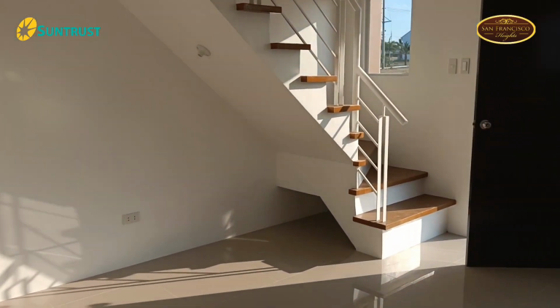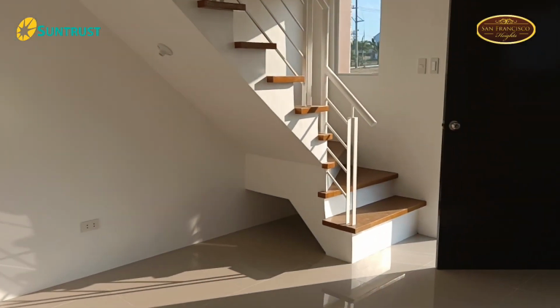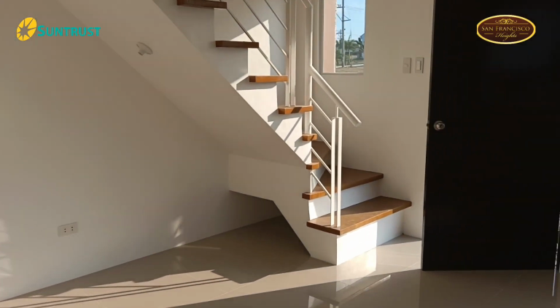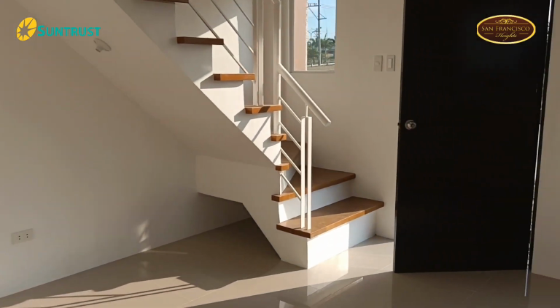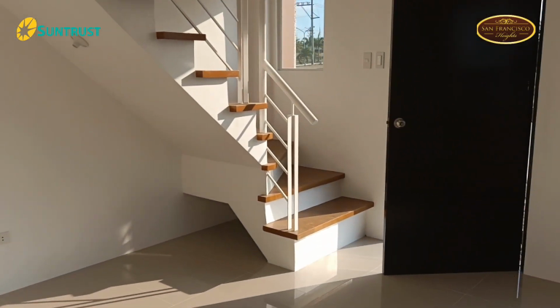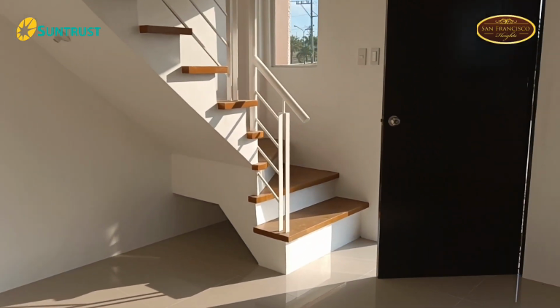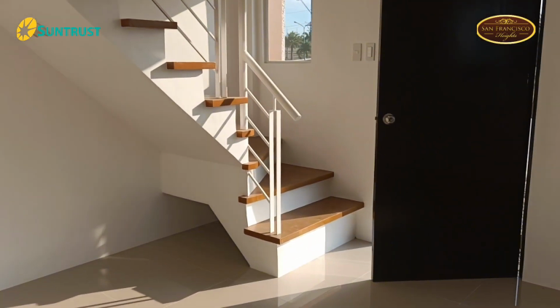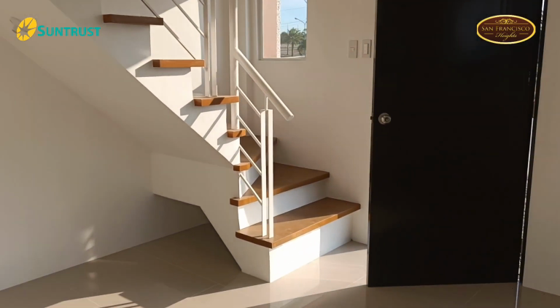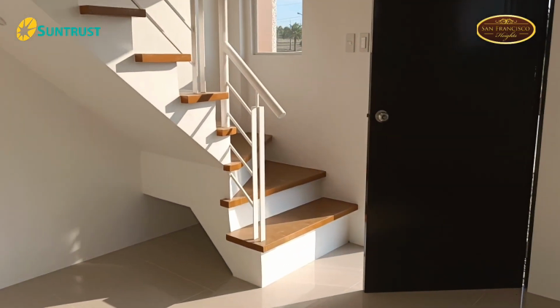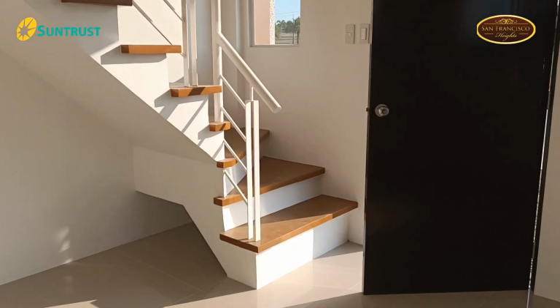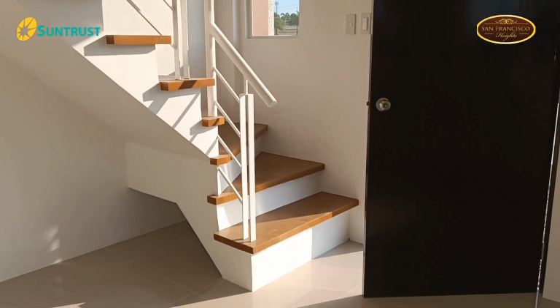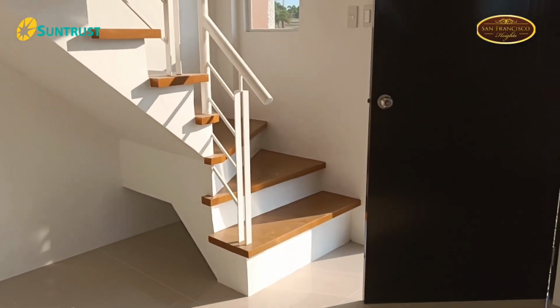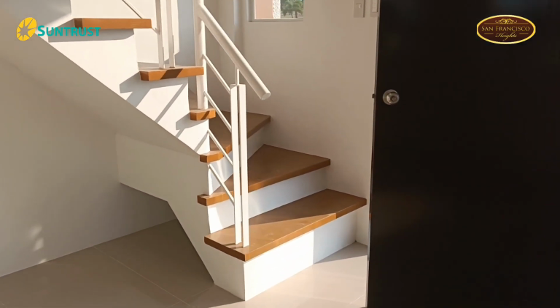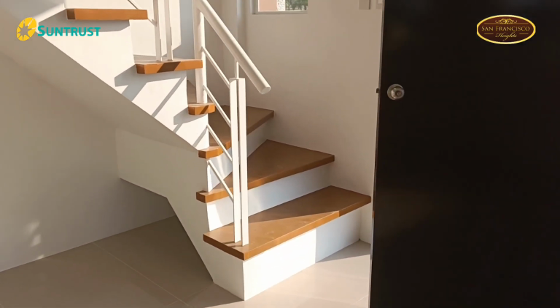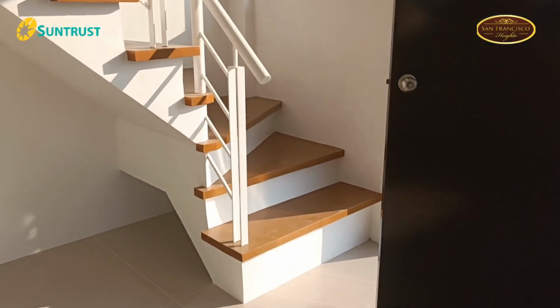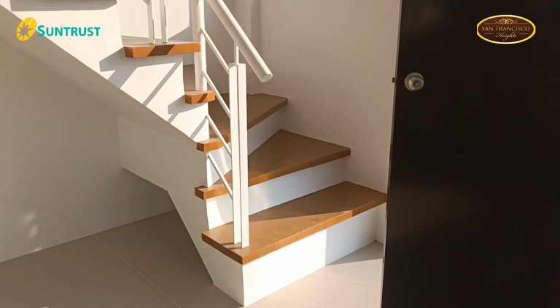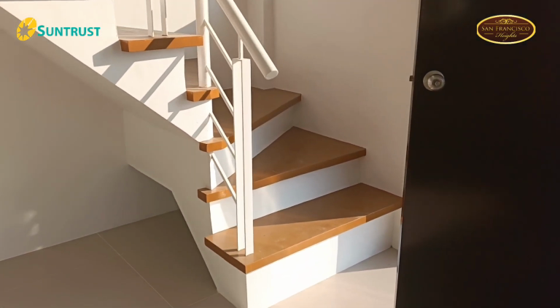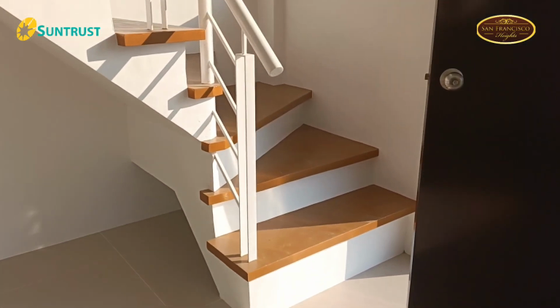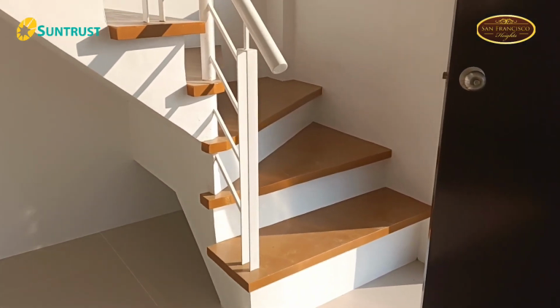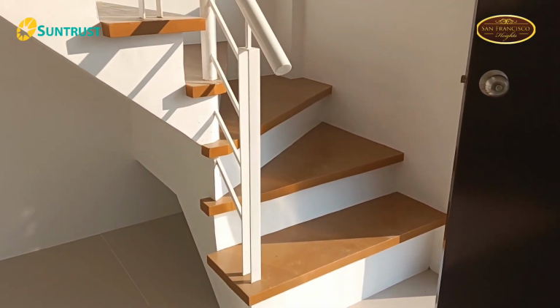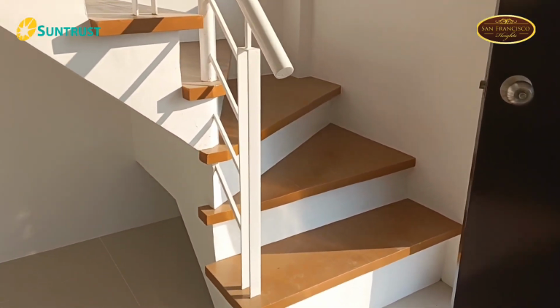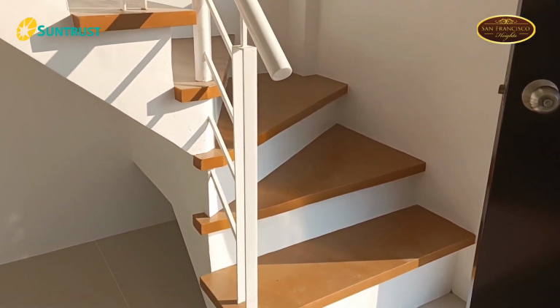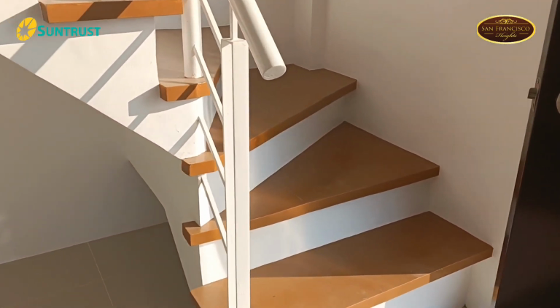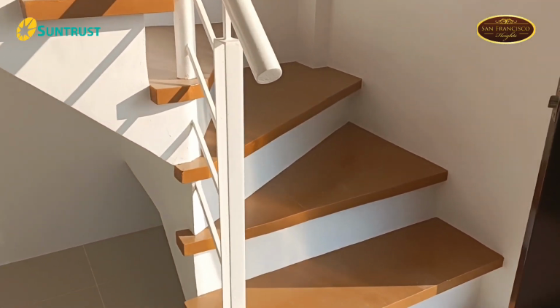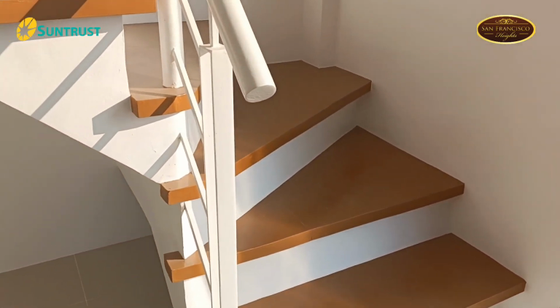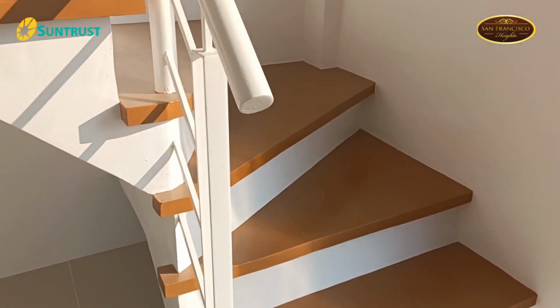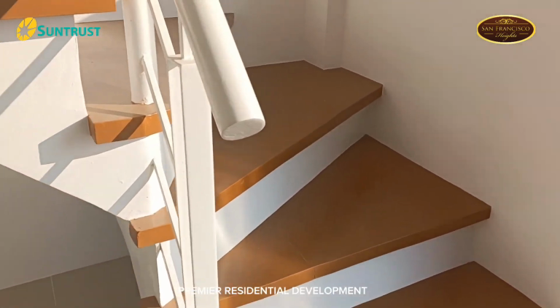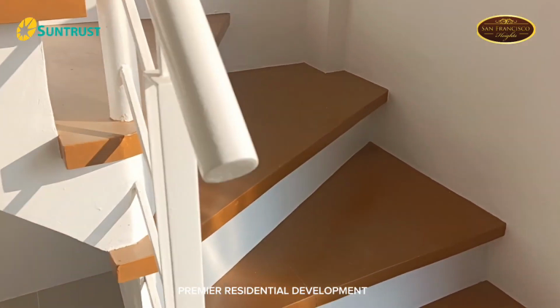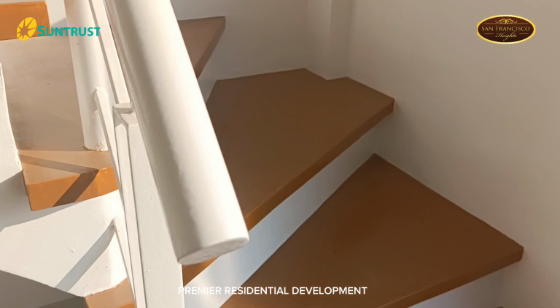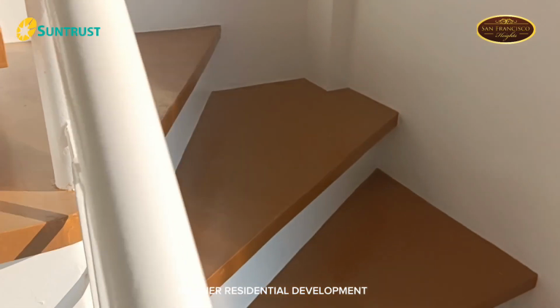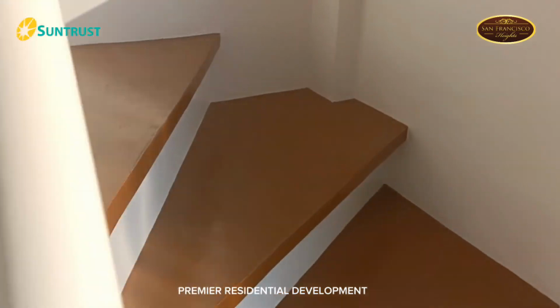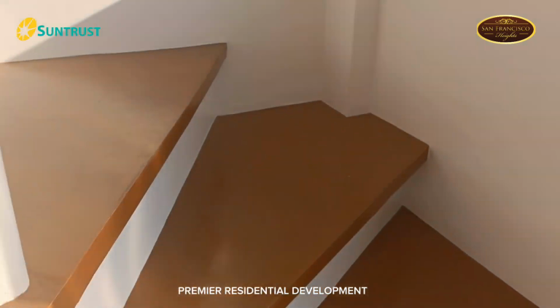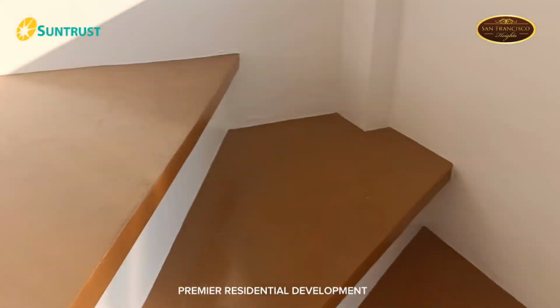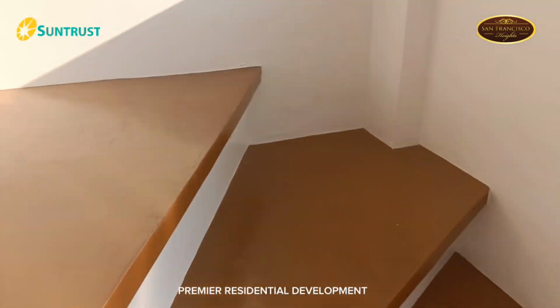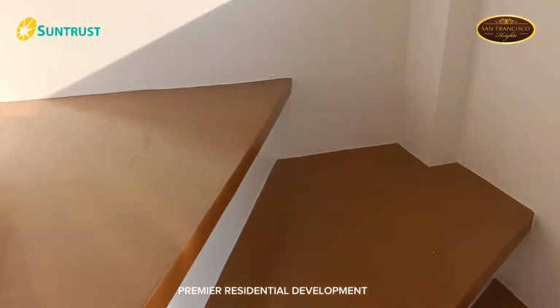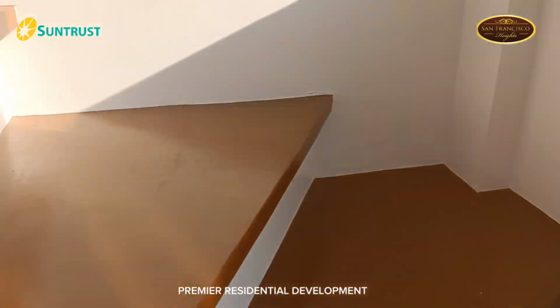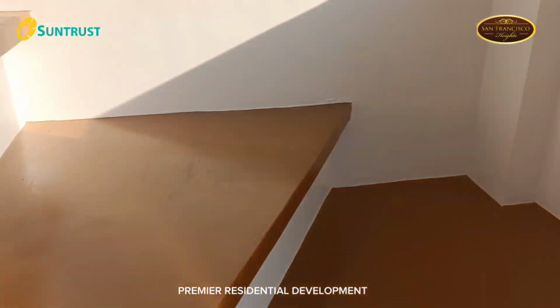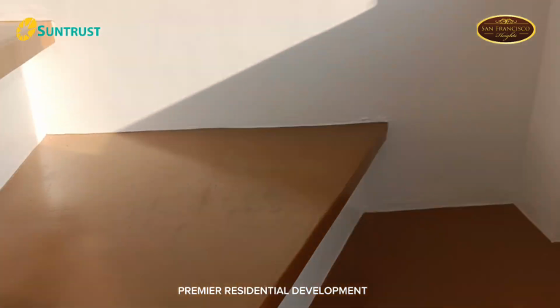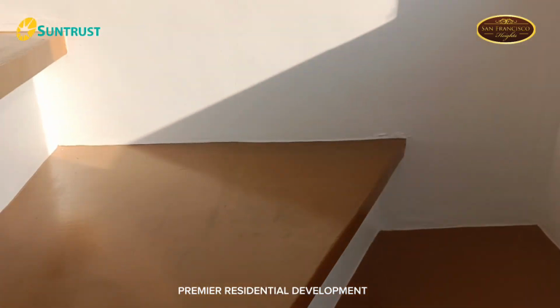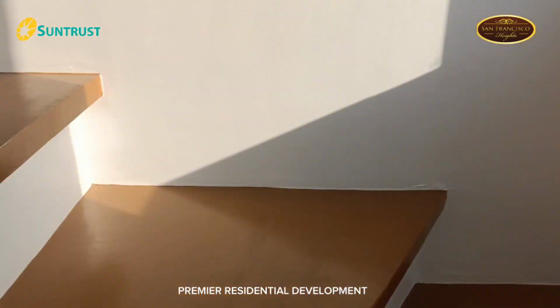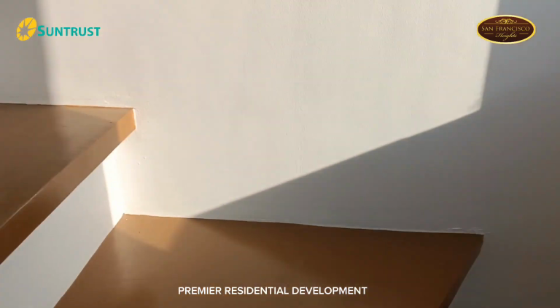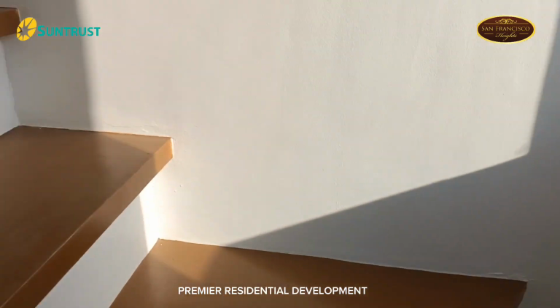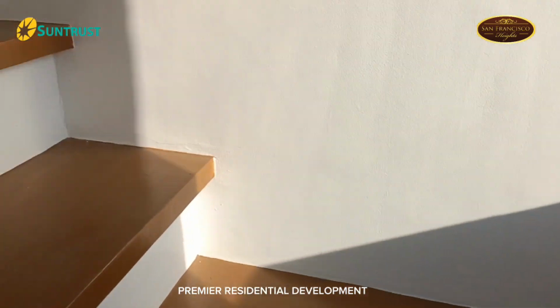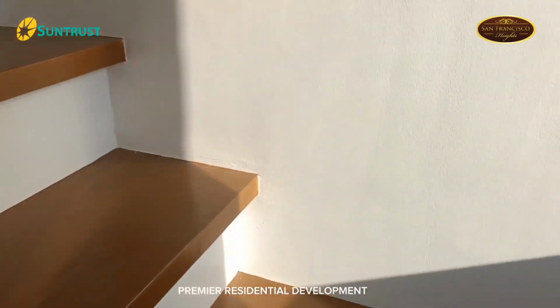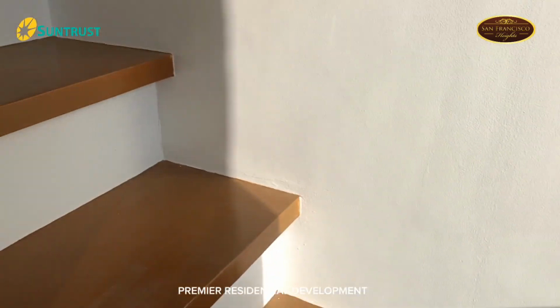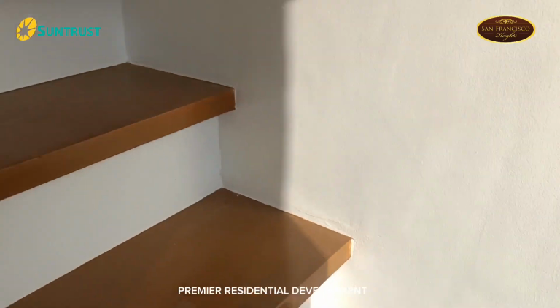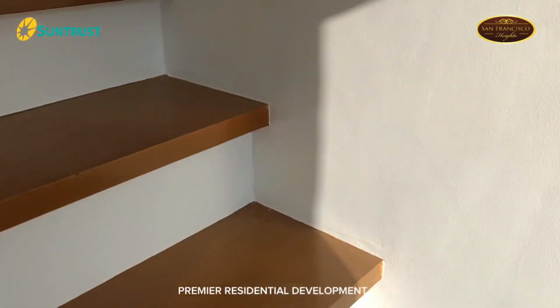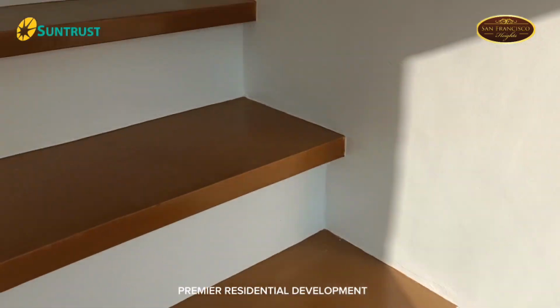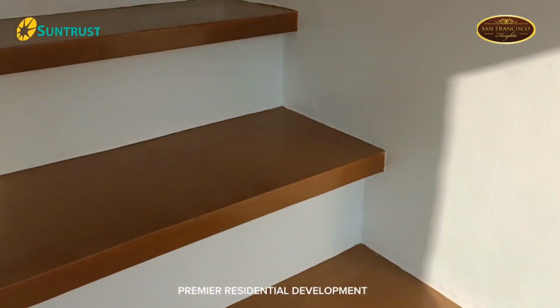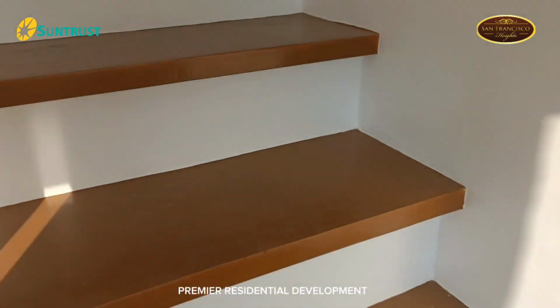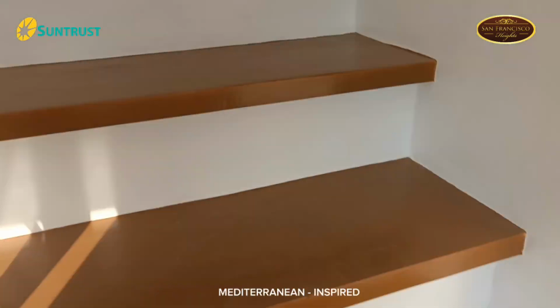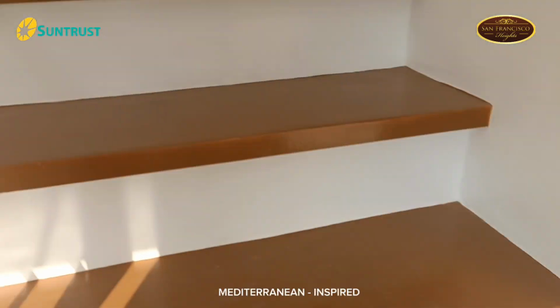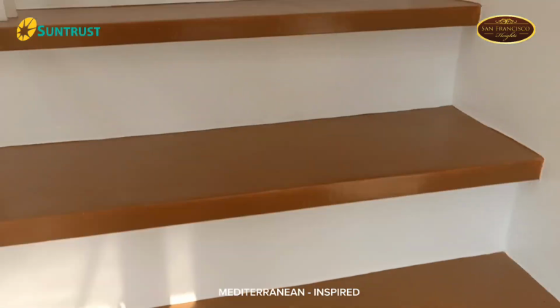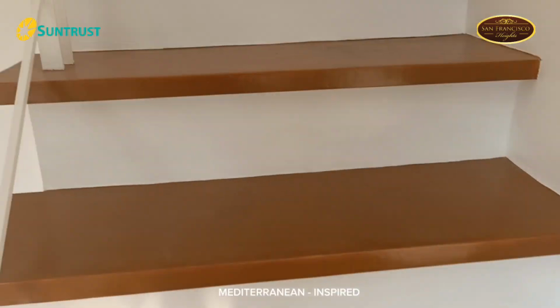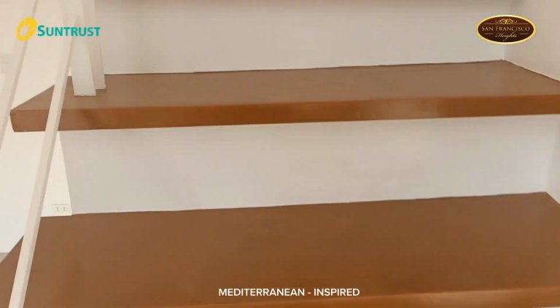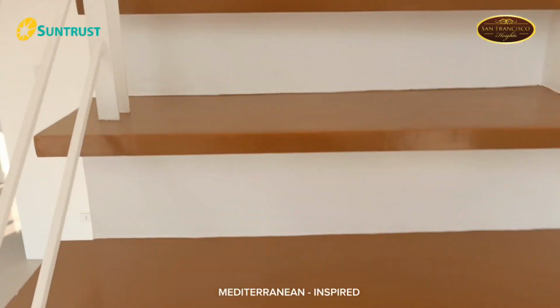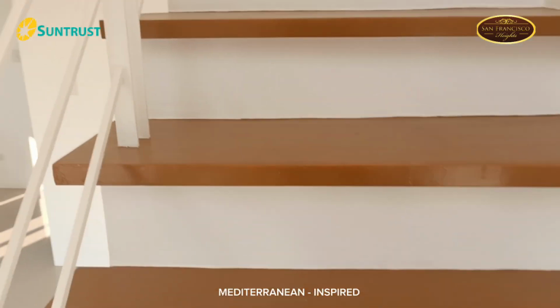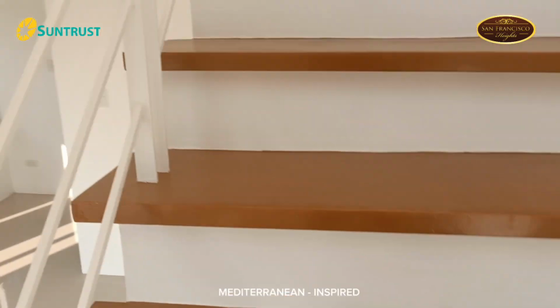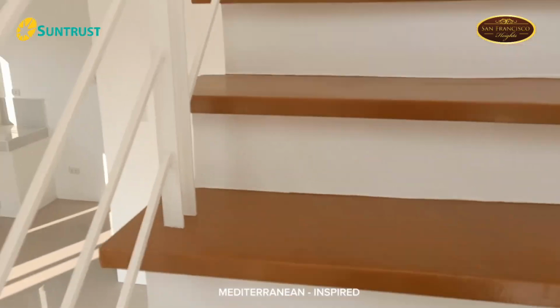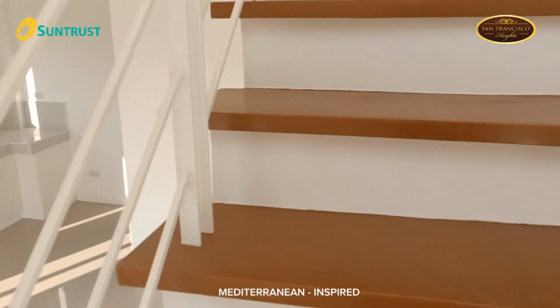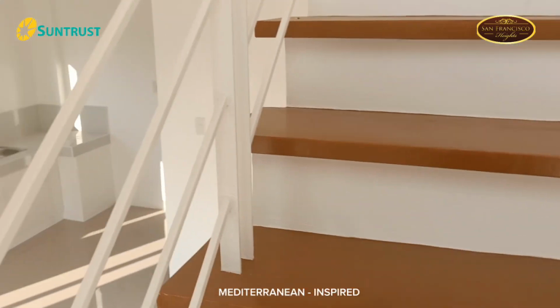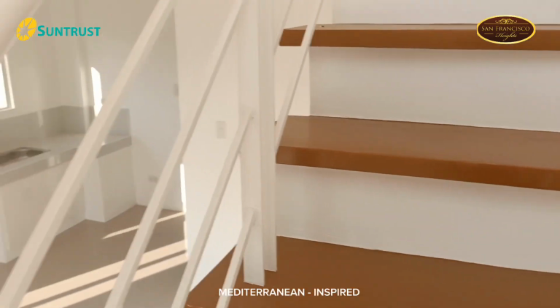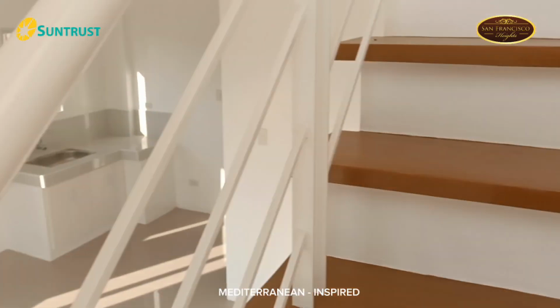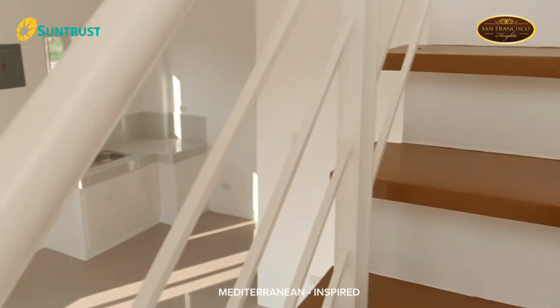San Francisco Heights in Calamba, Laguna is a premier residential development offering a Mediterranean-inspired living experience.